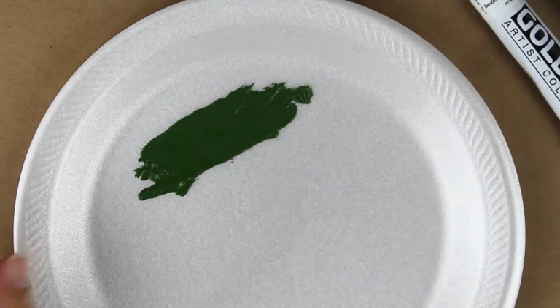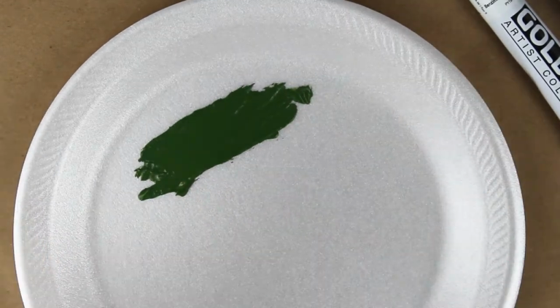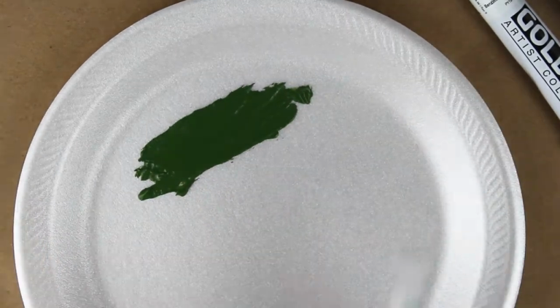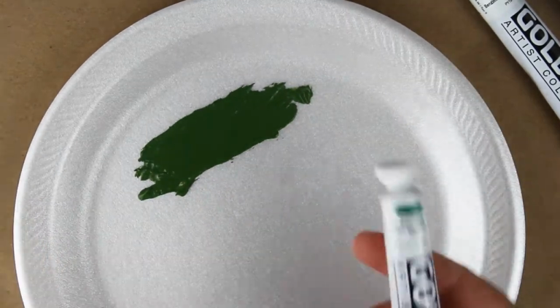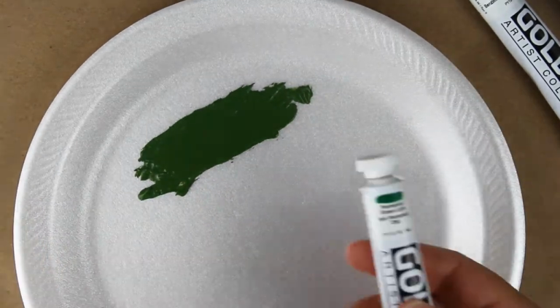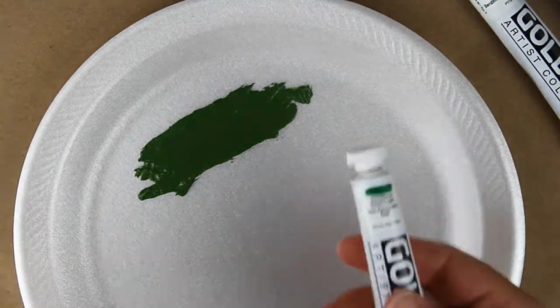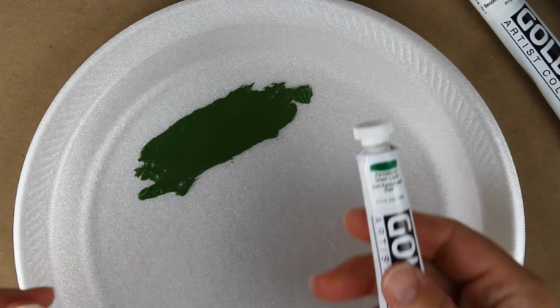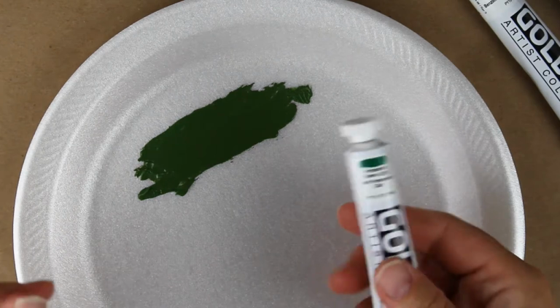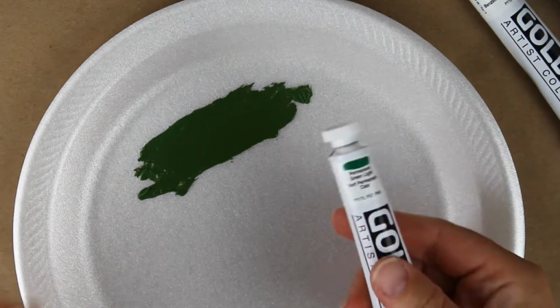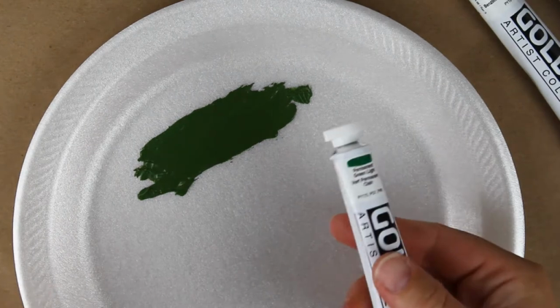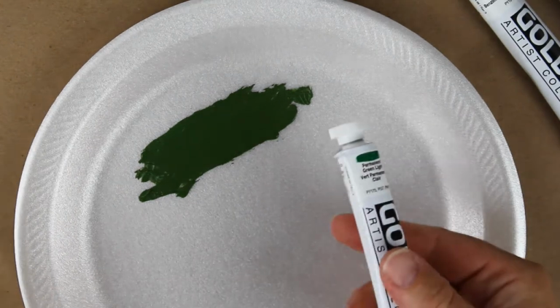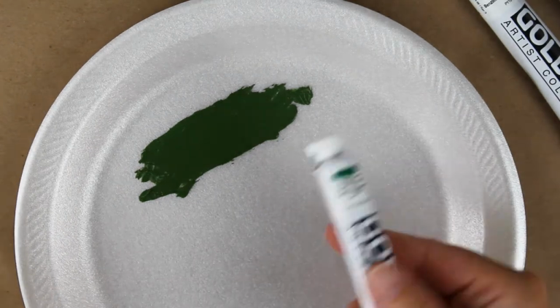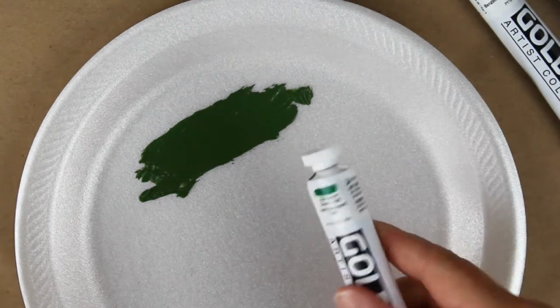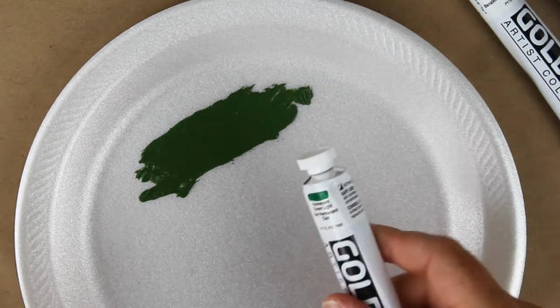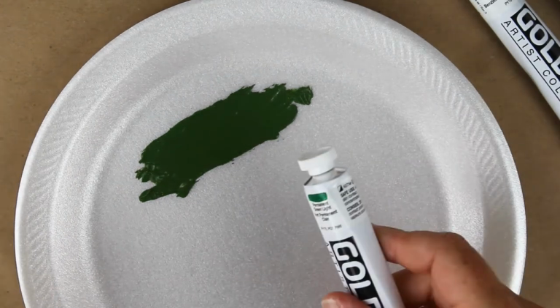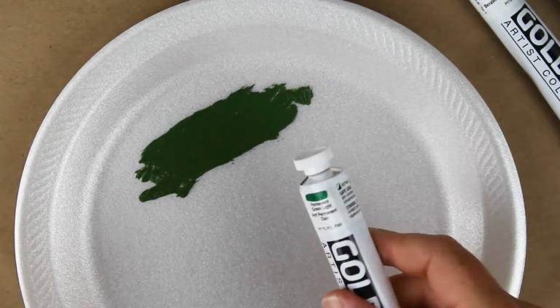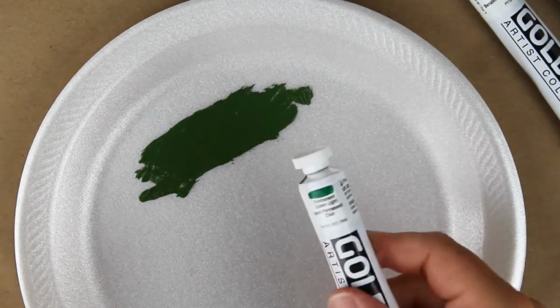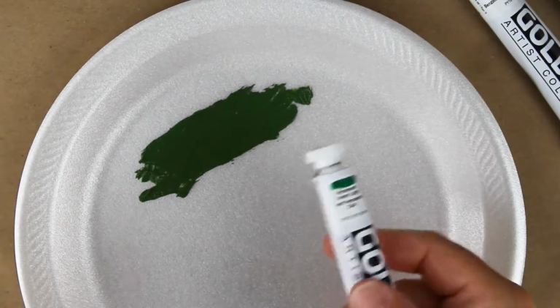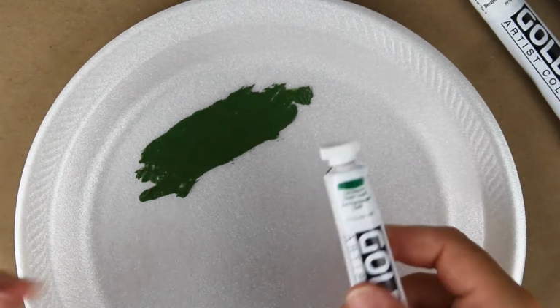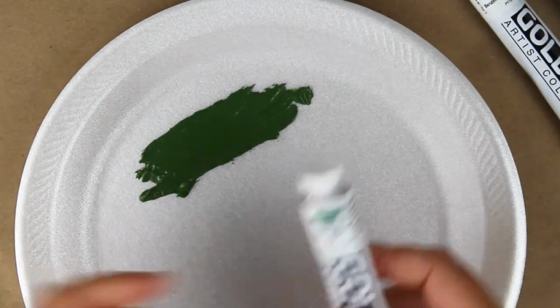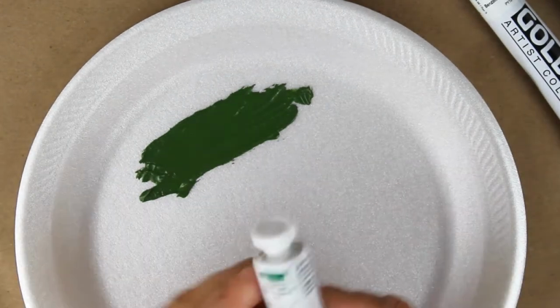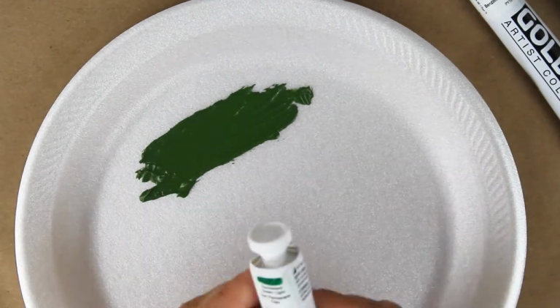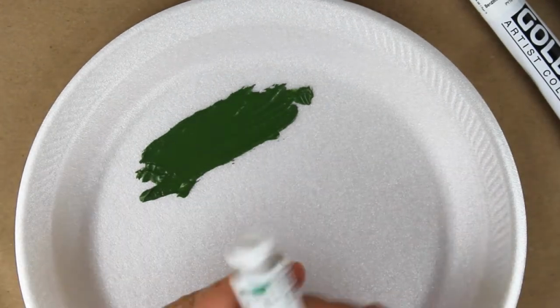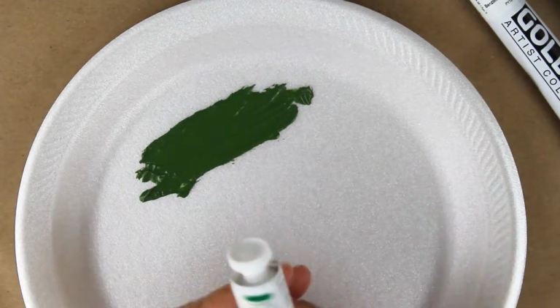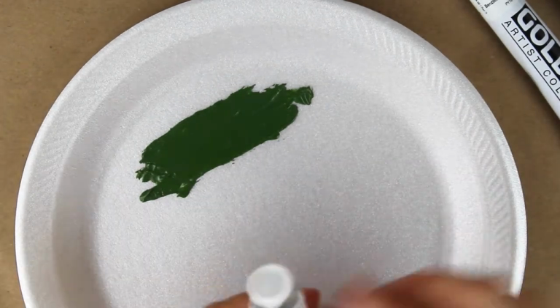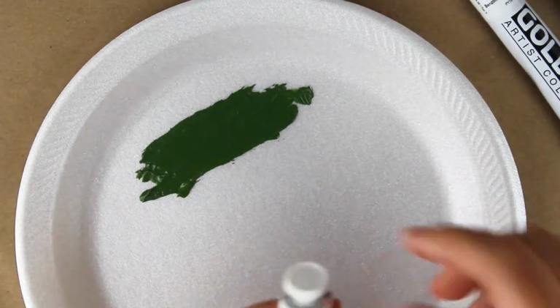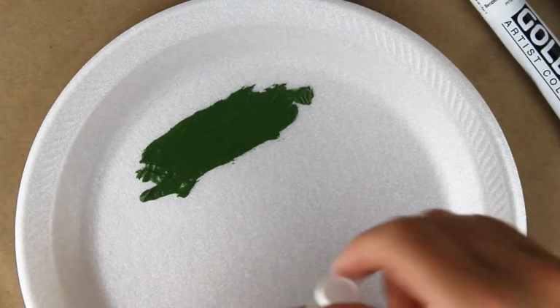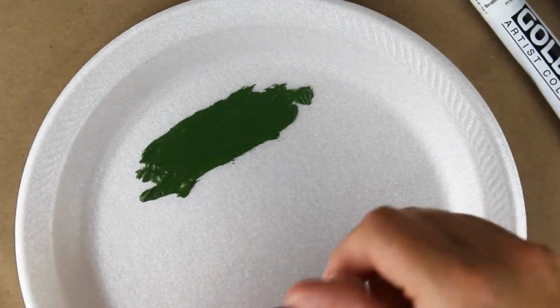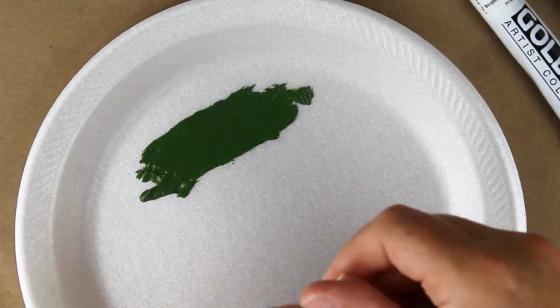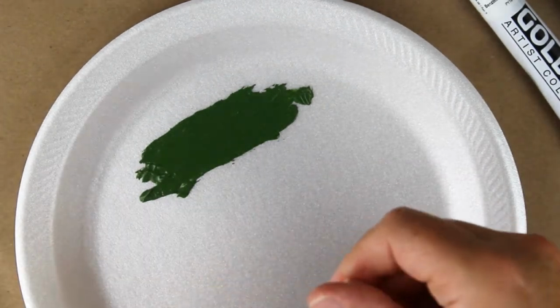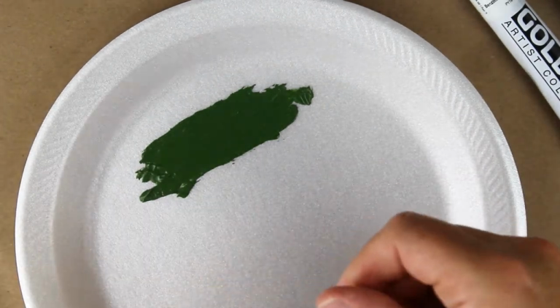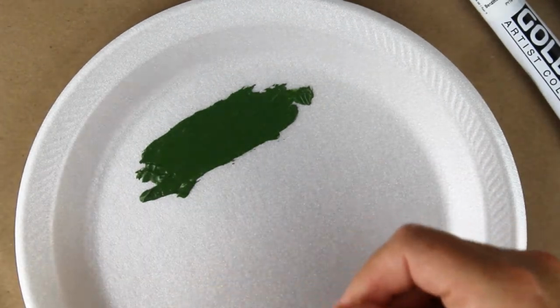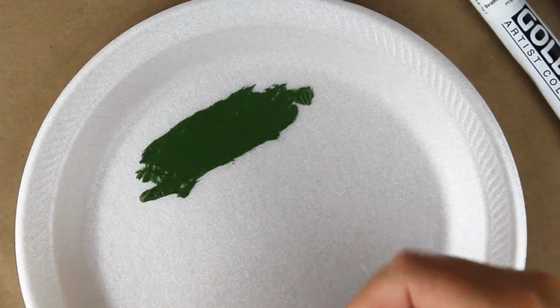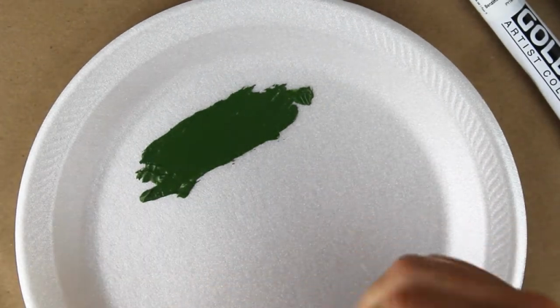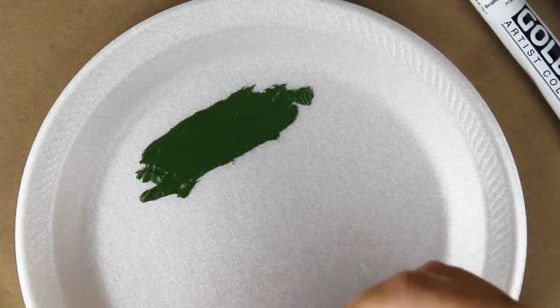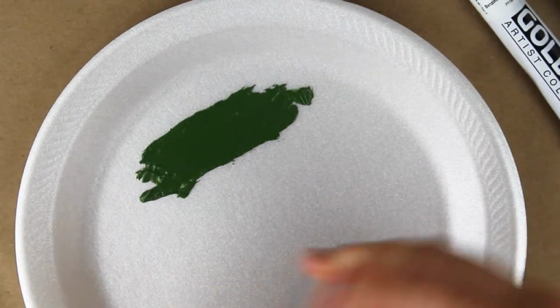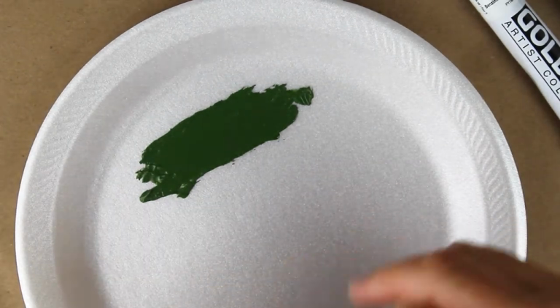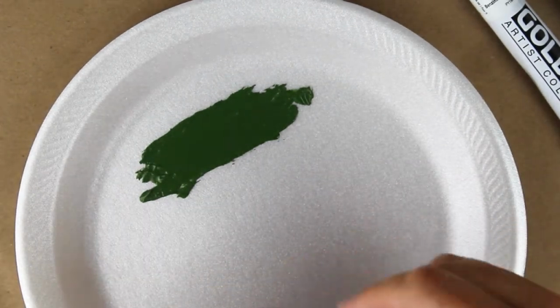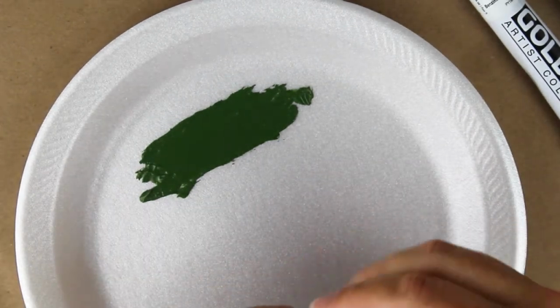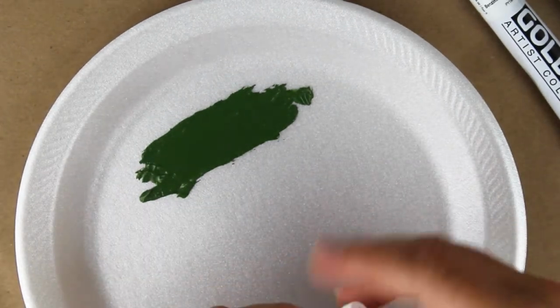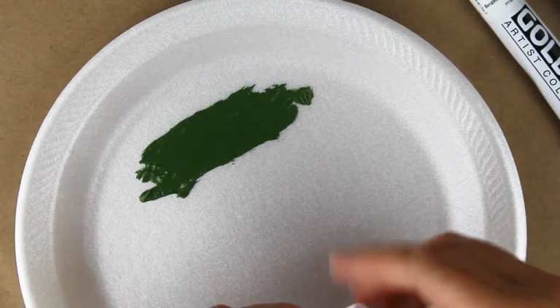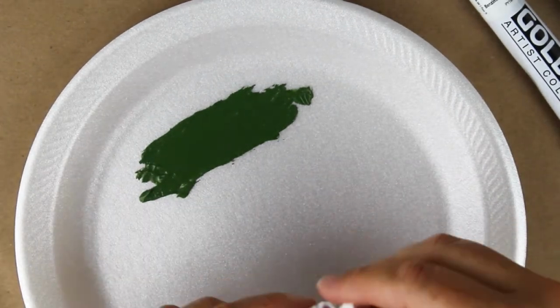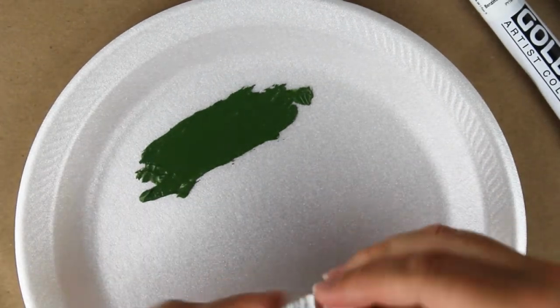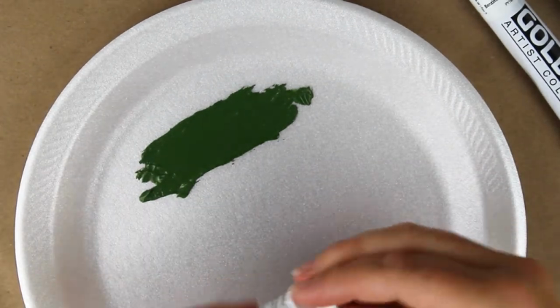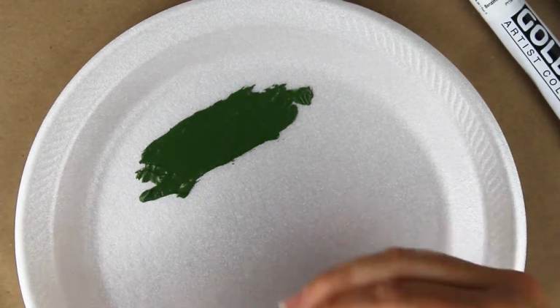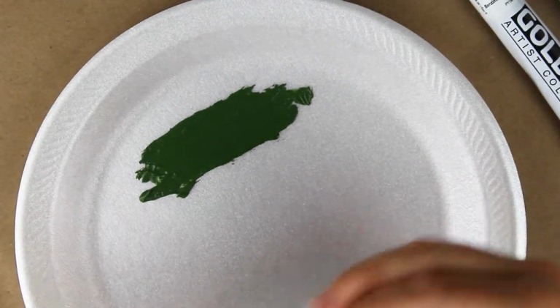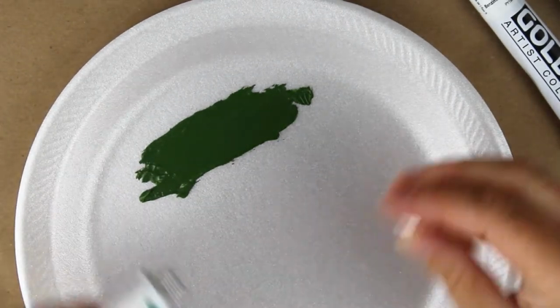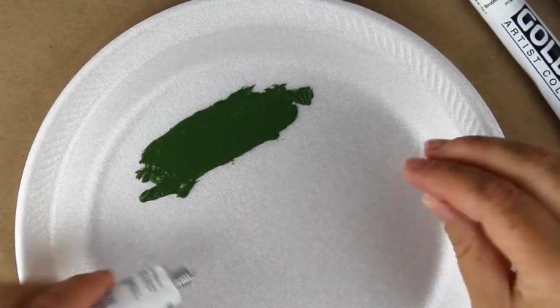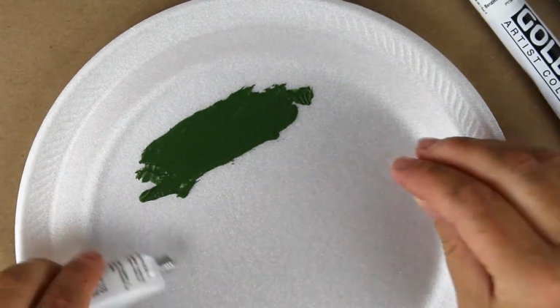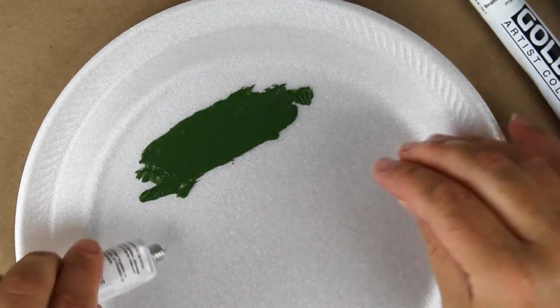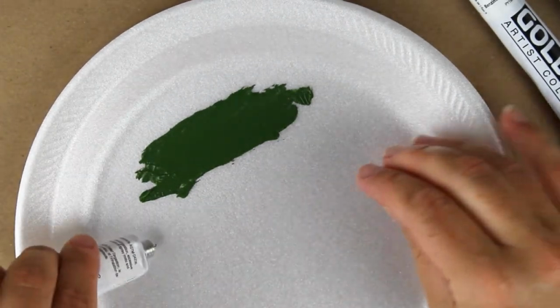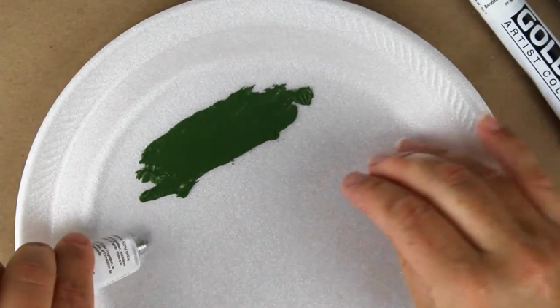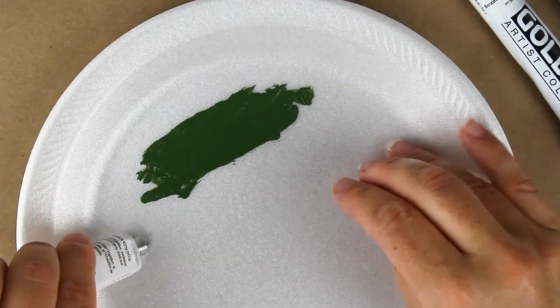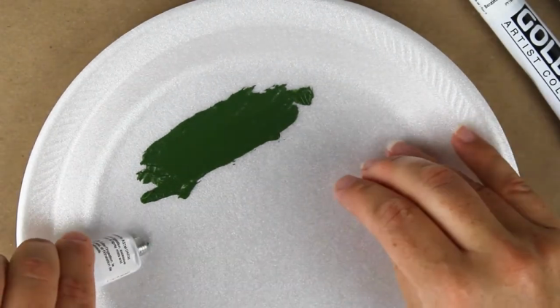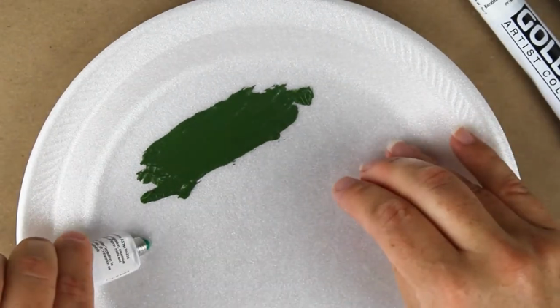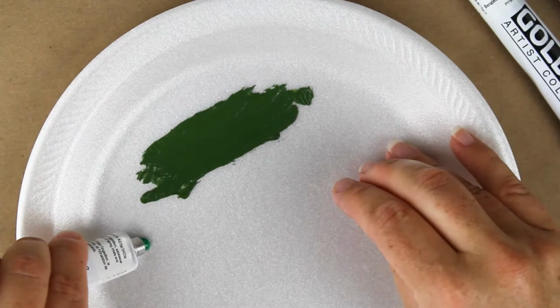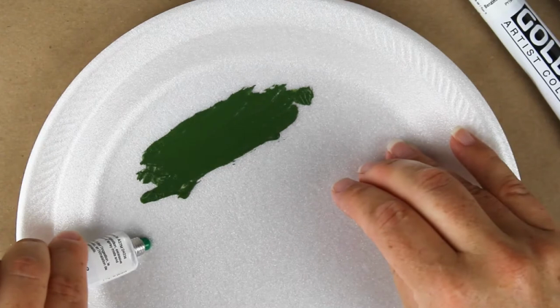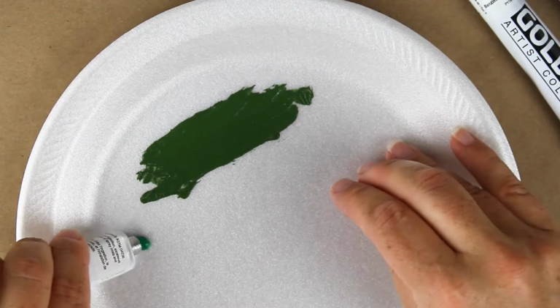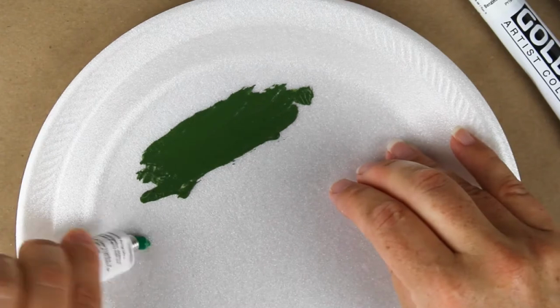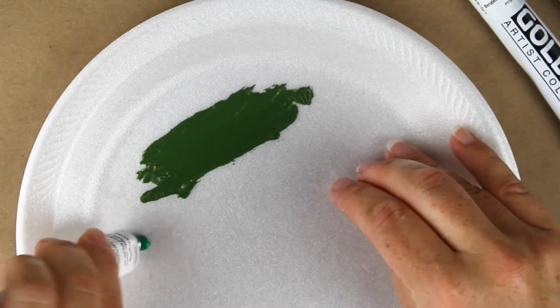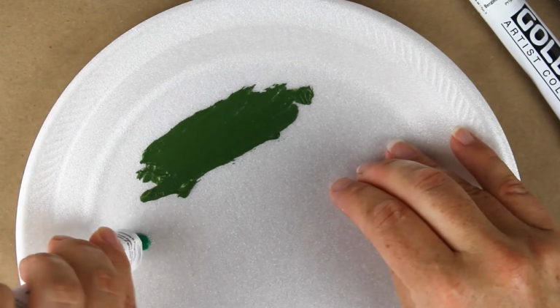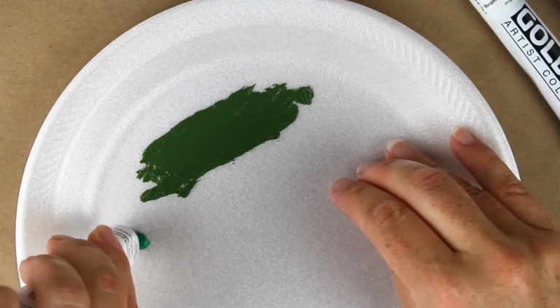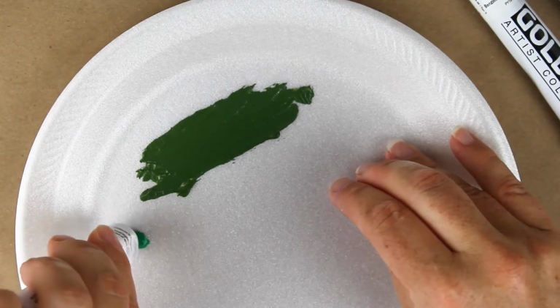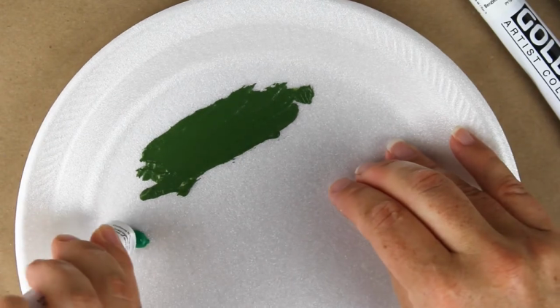This green is a little darker than I expected but it's still a great color and fortunately this set includes a bright green.